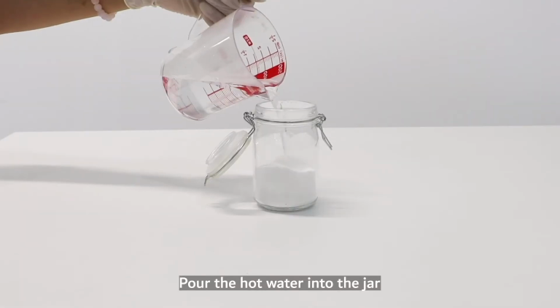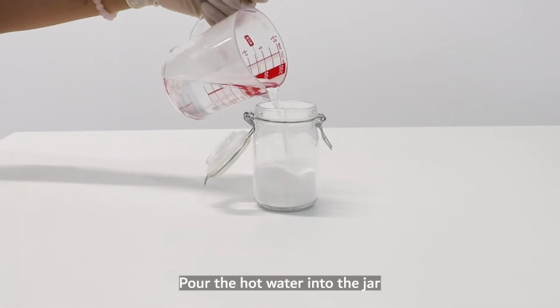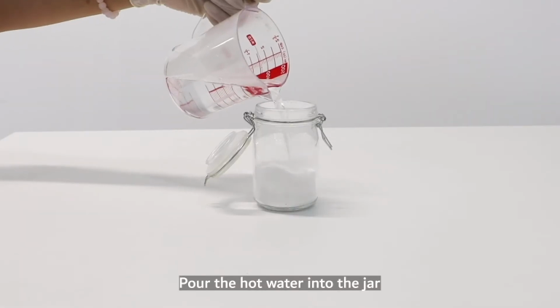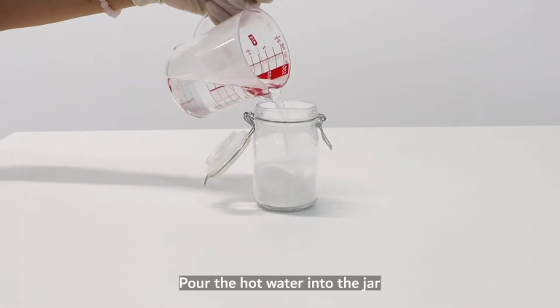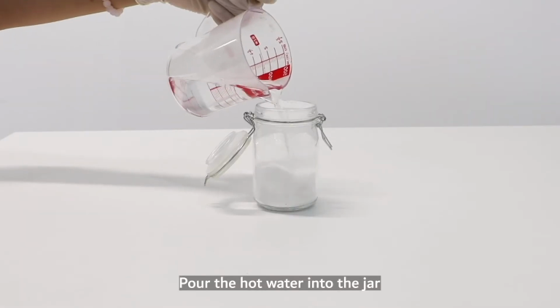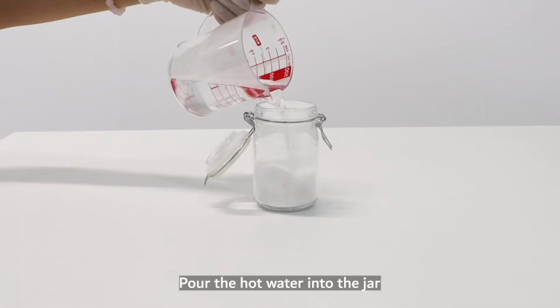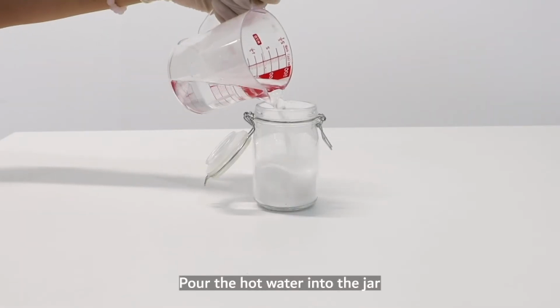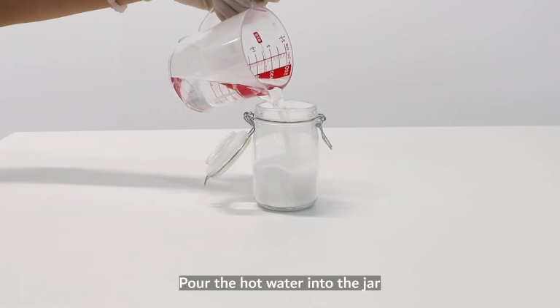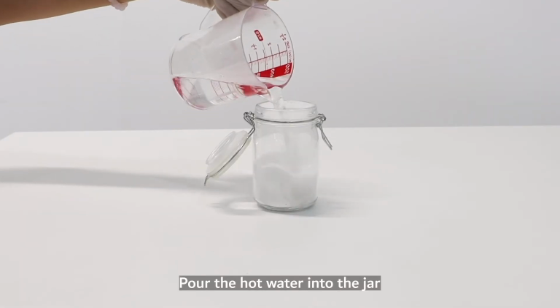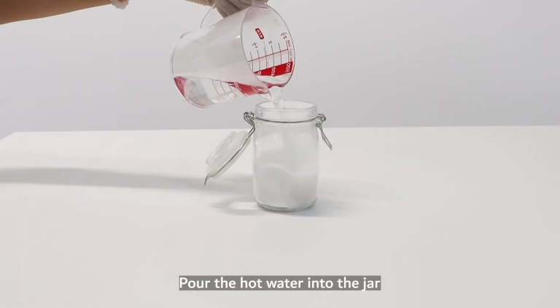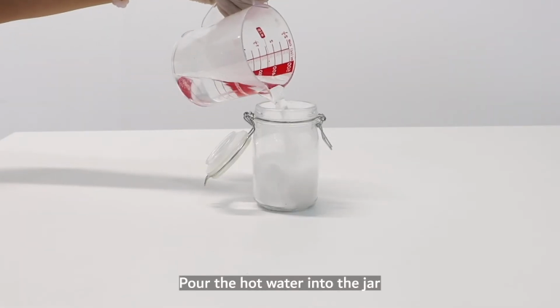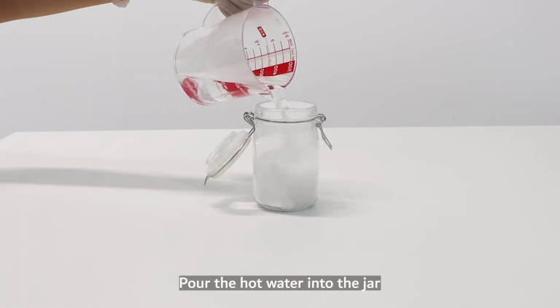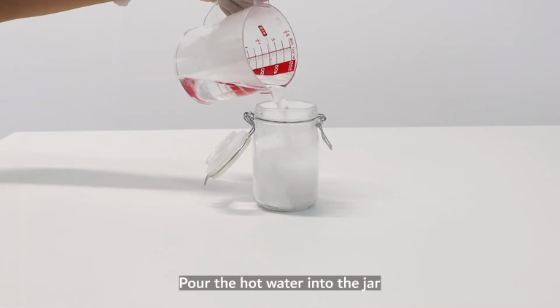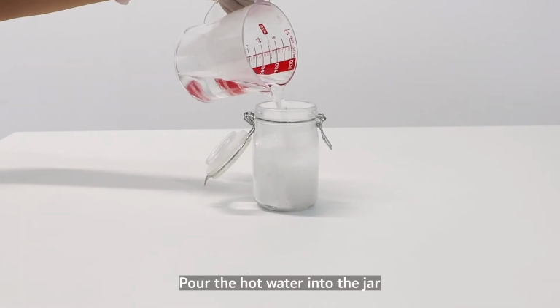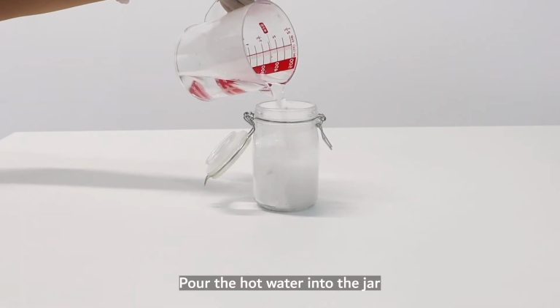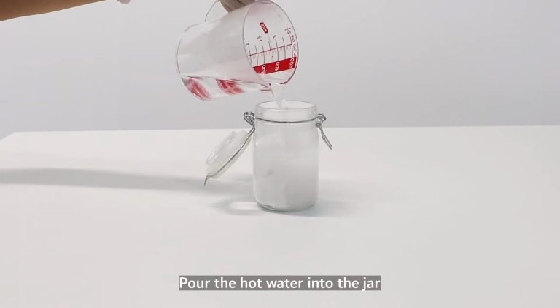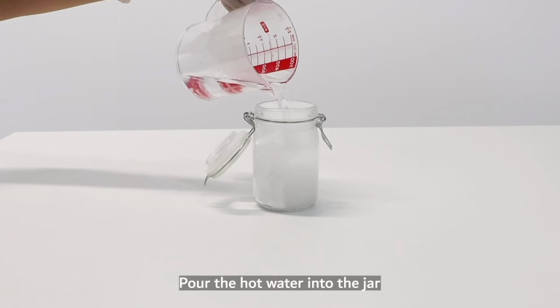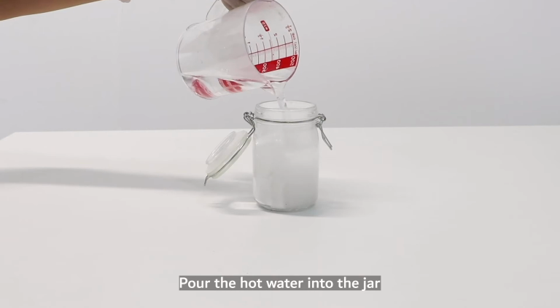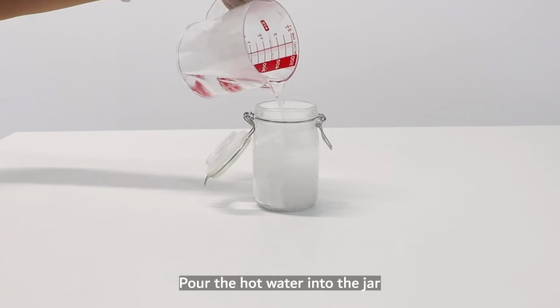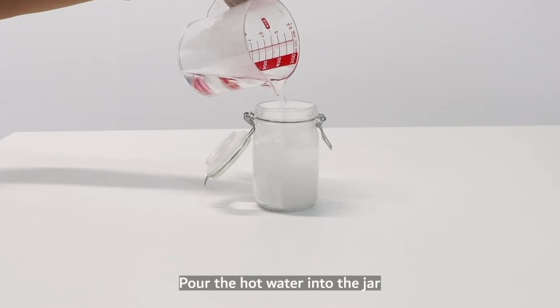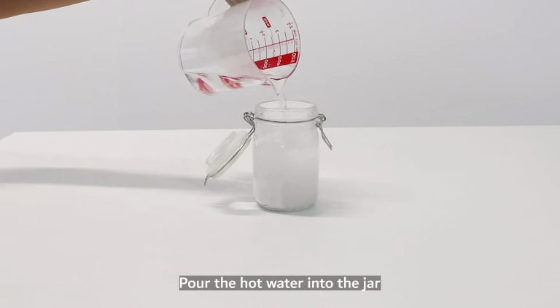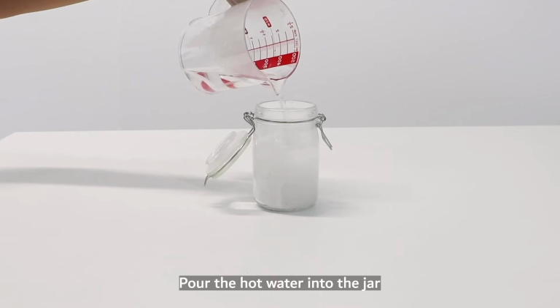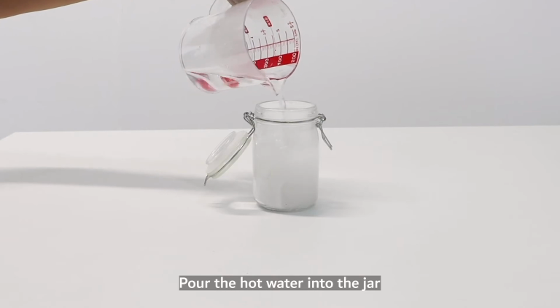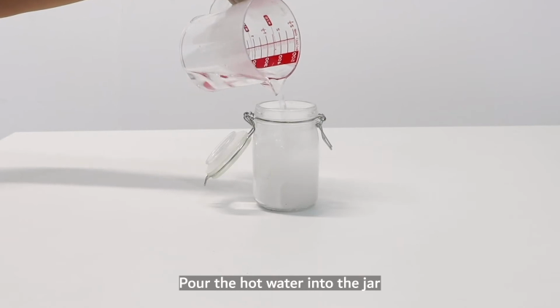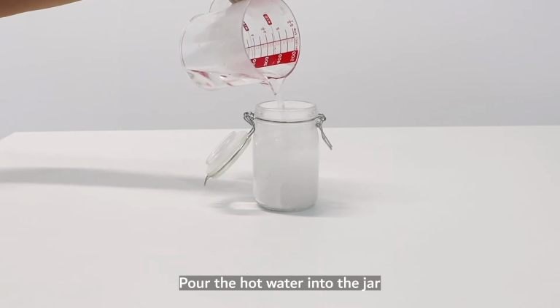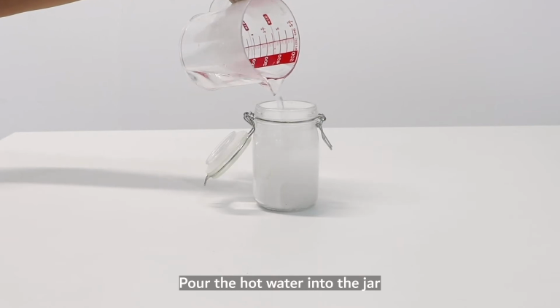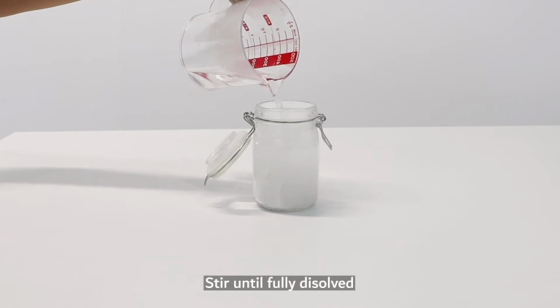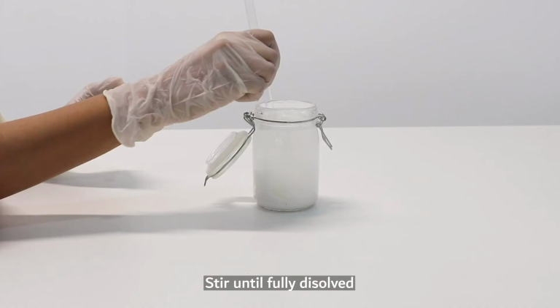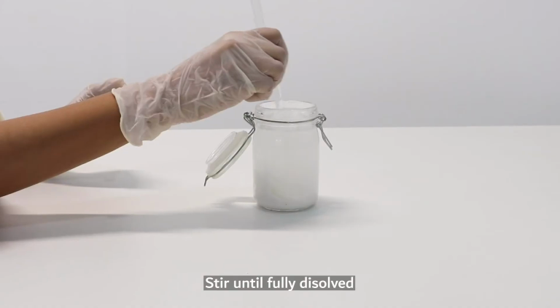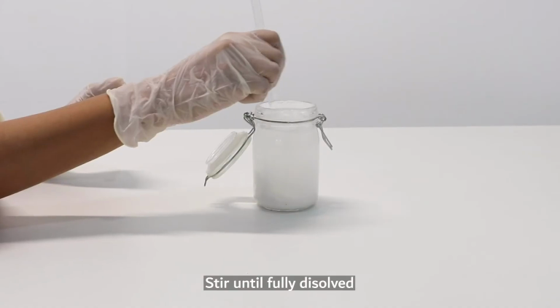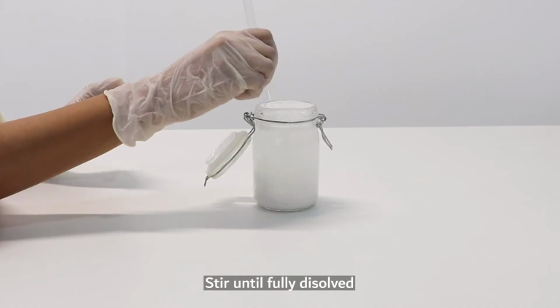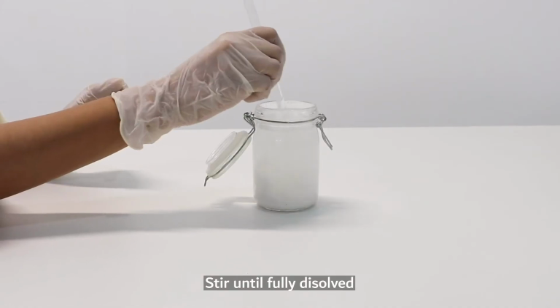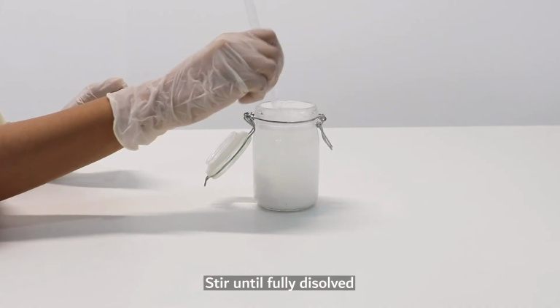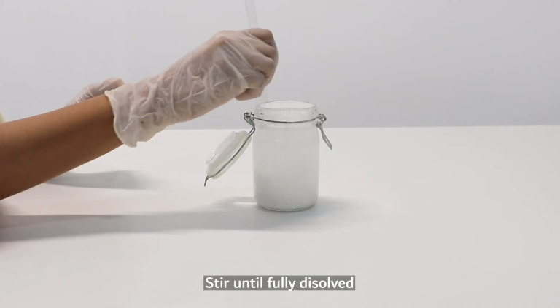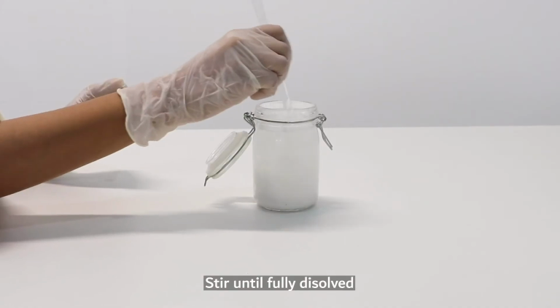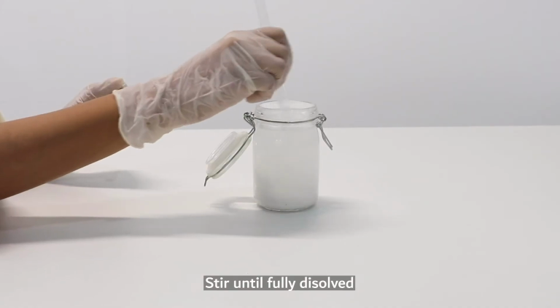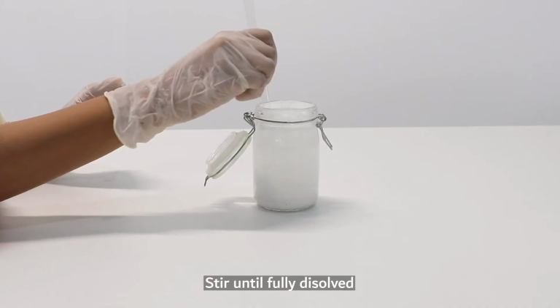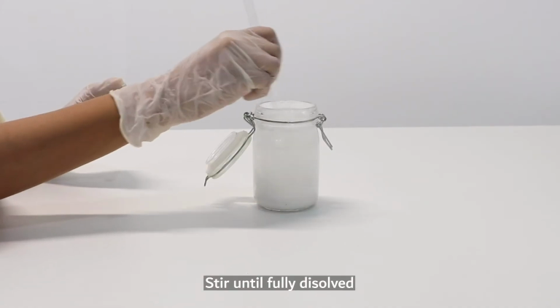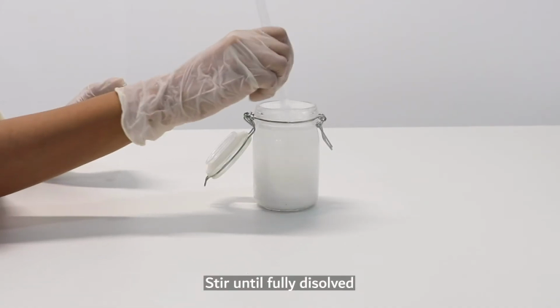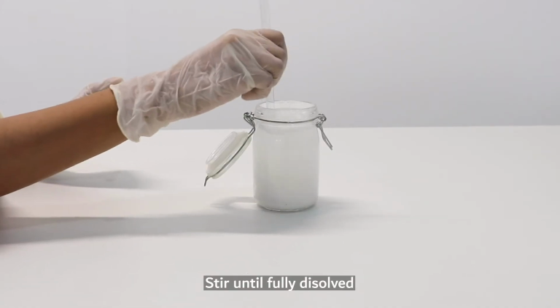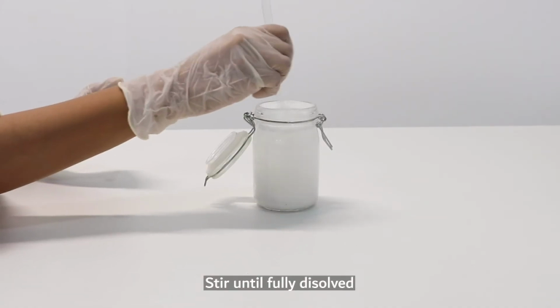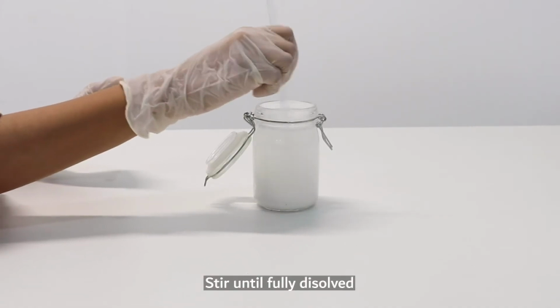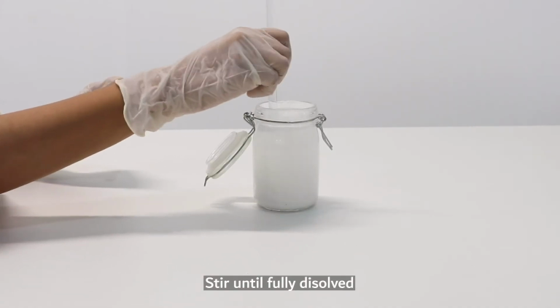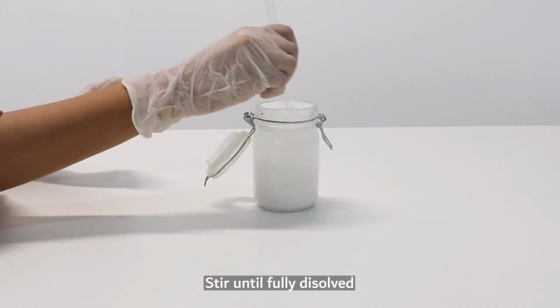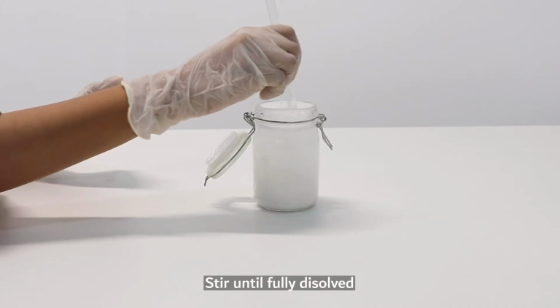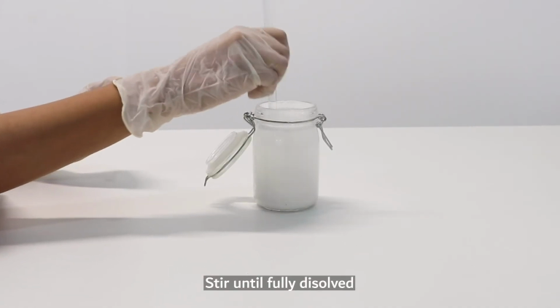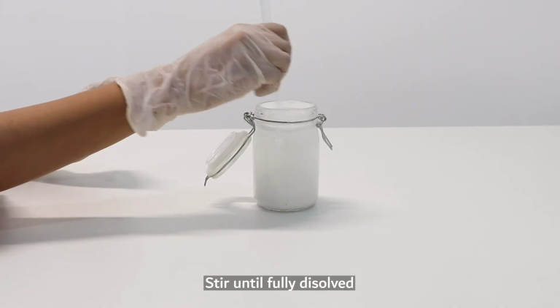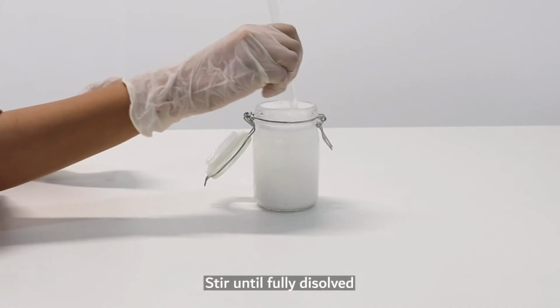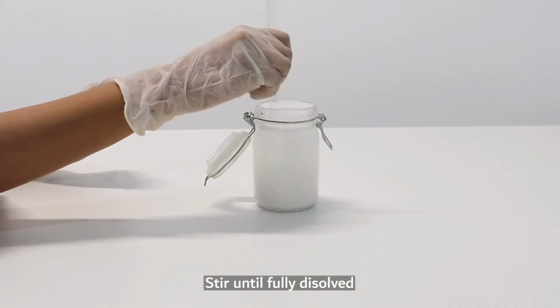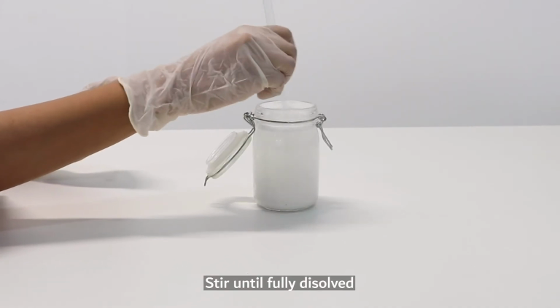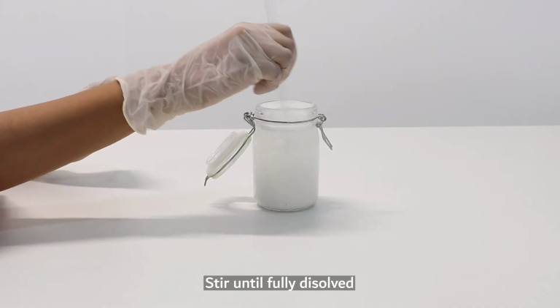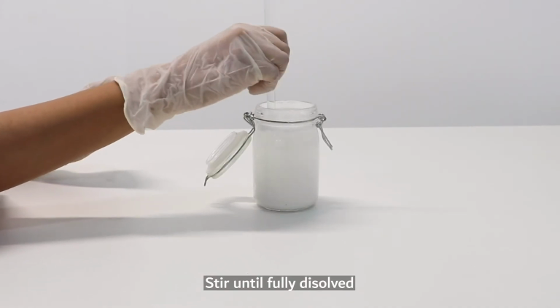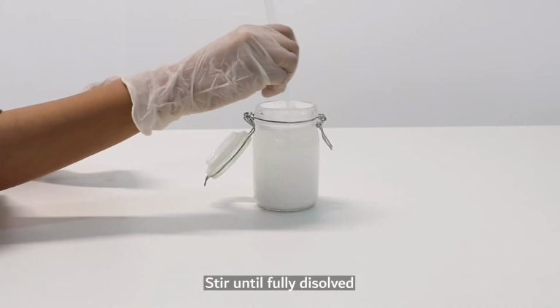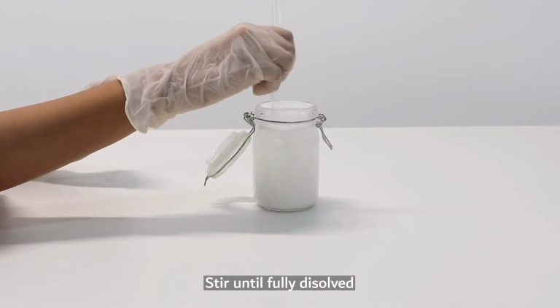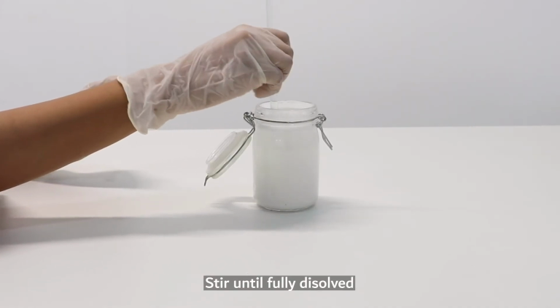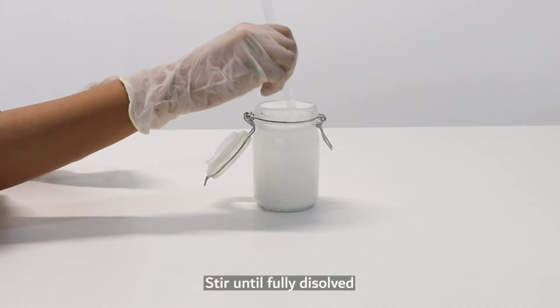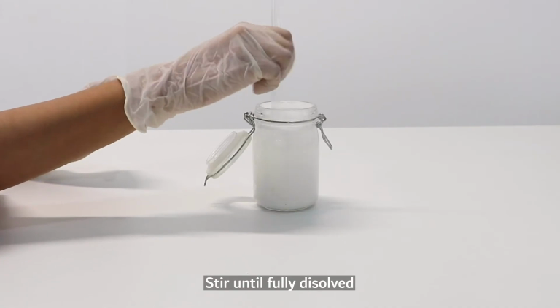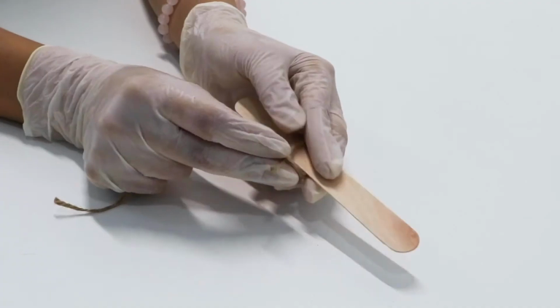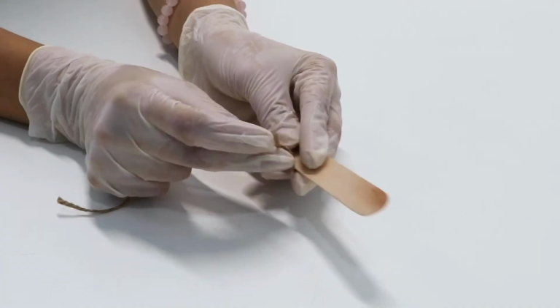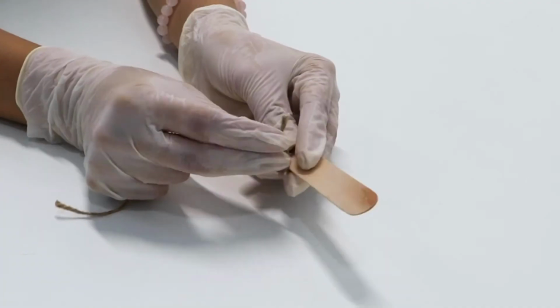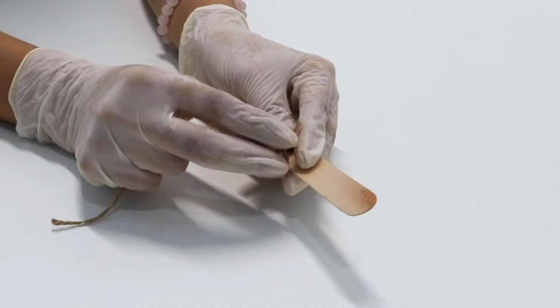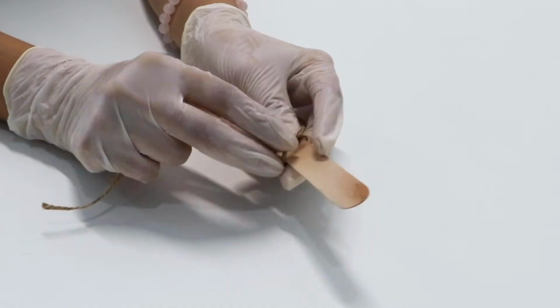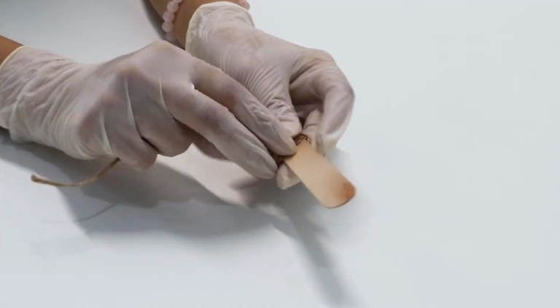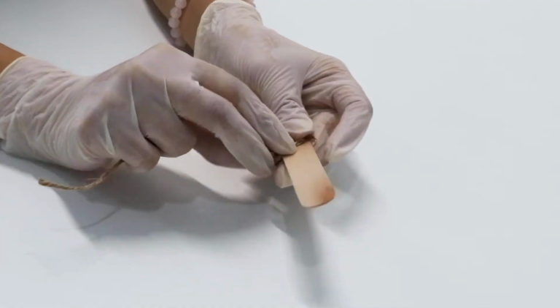Then add the half cup of hot water over it. Stir it until it's fully dissolved. Make sure you get rid of all the lumps.